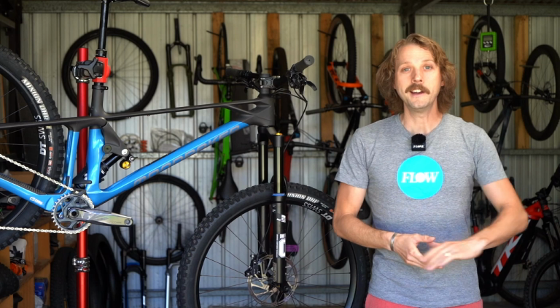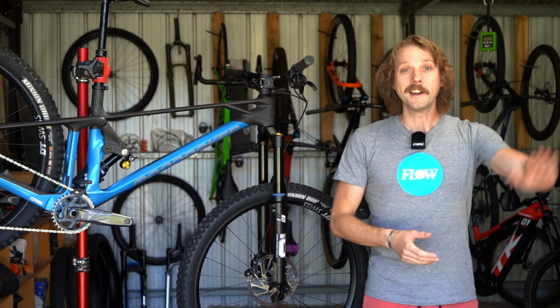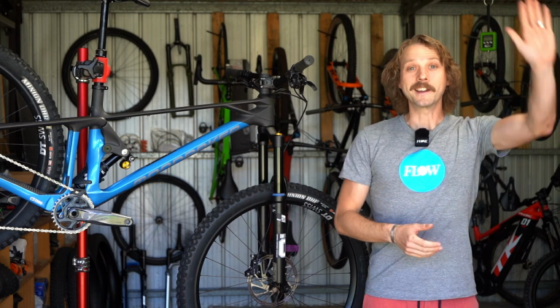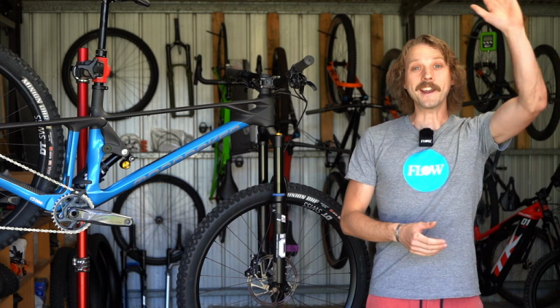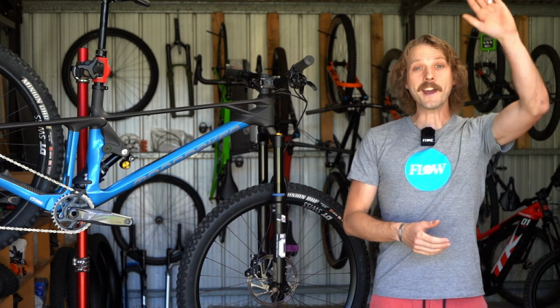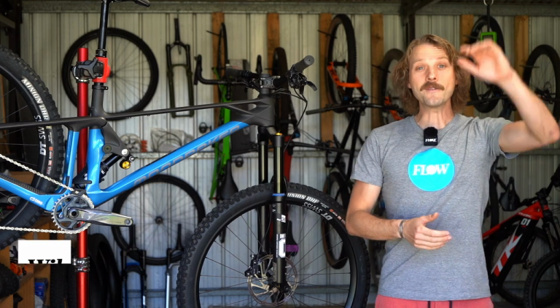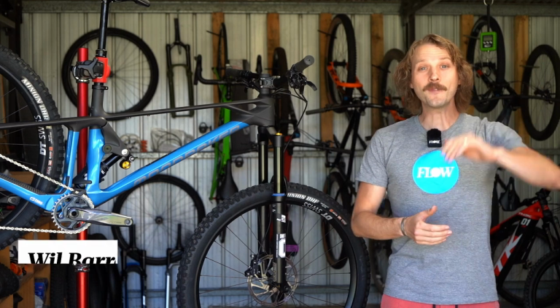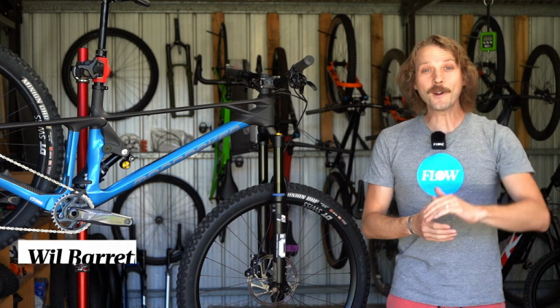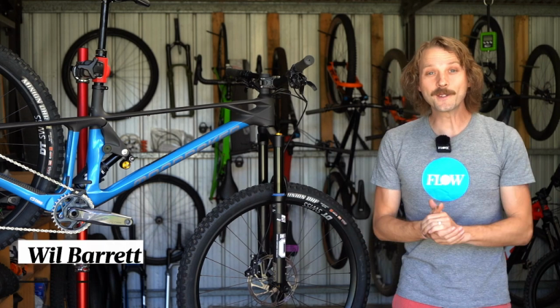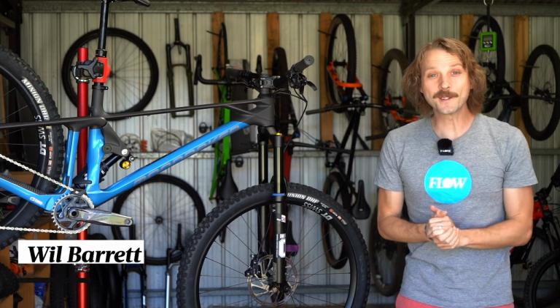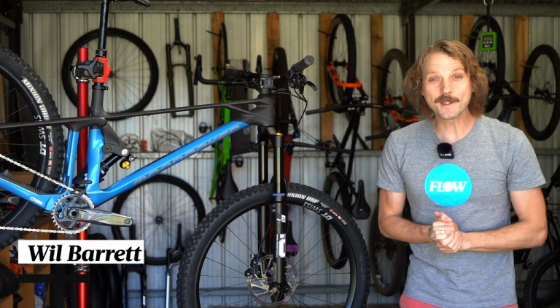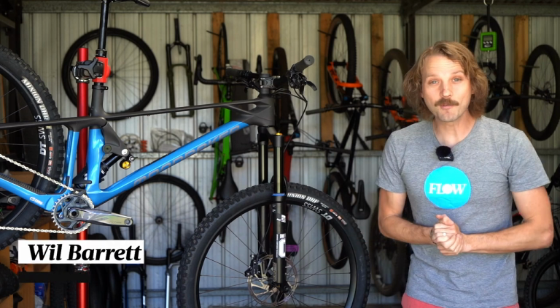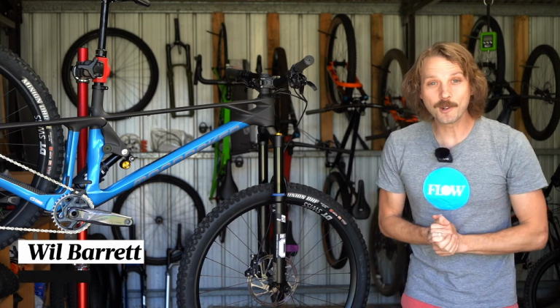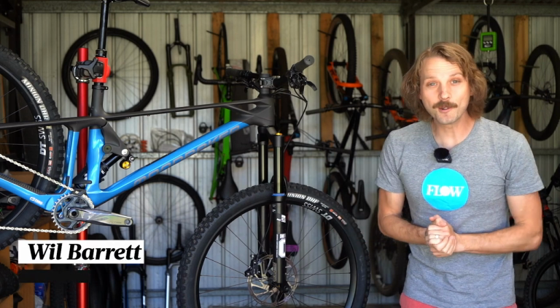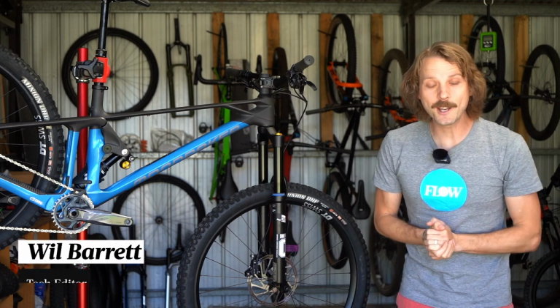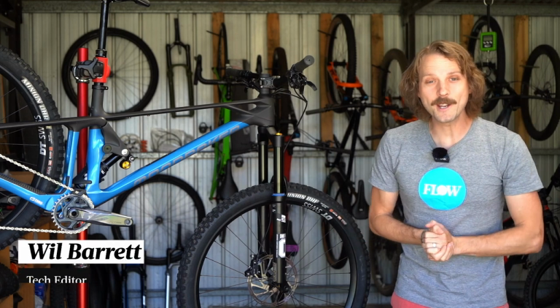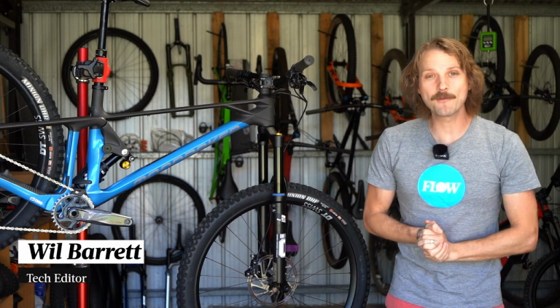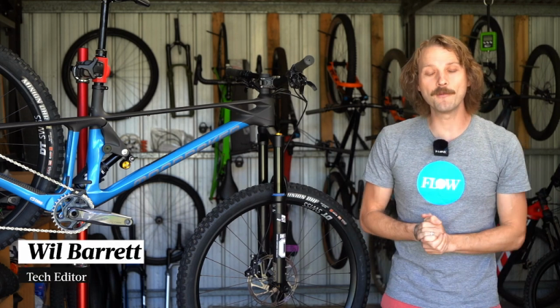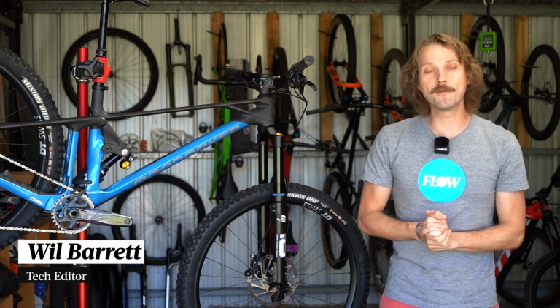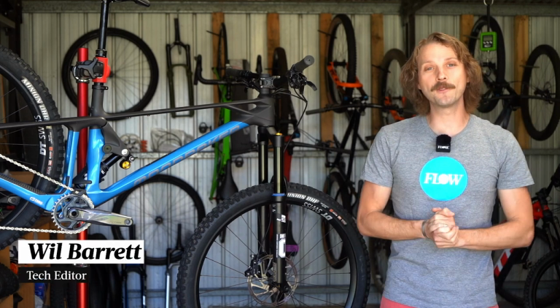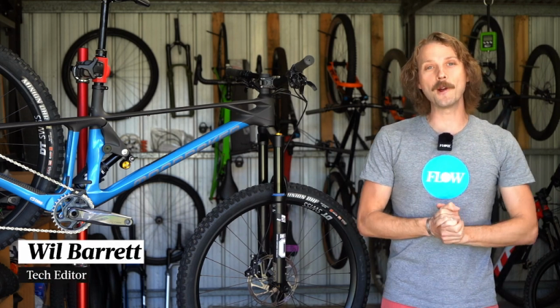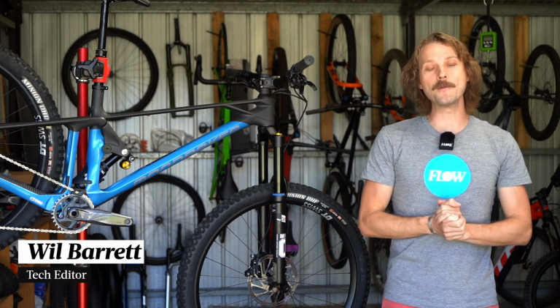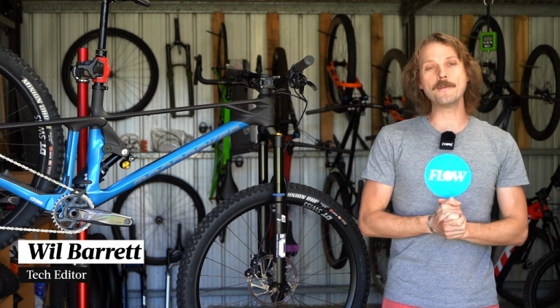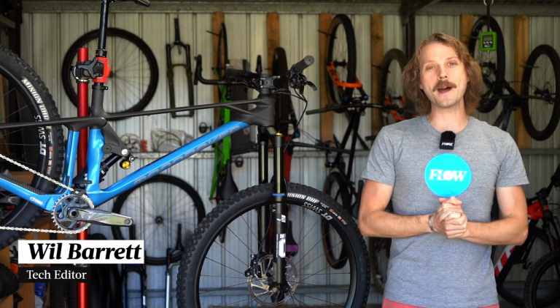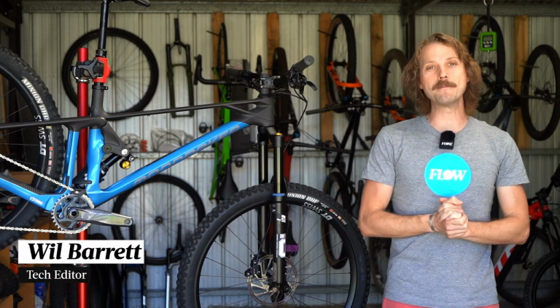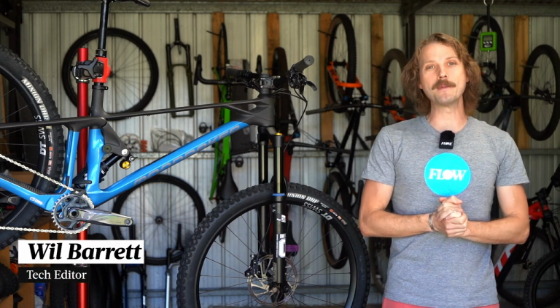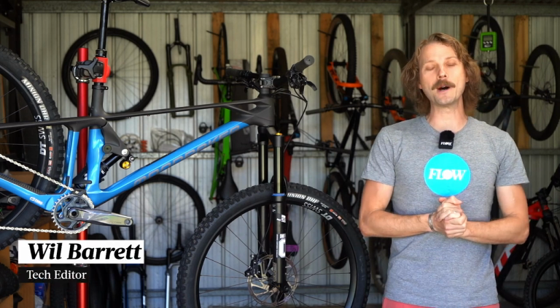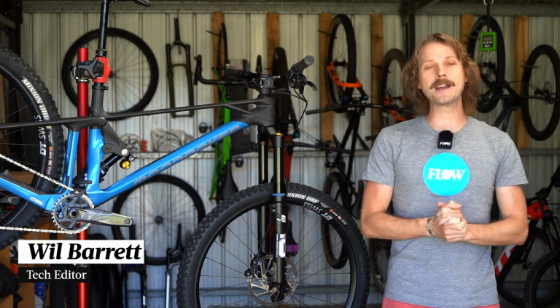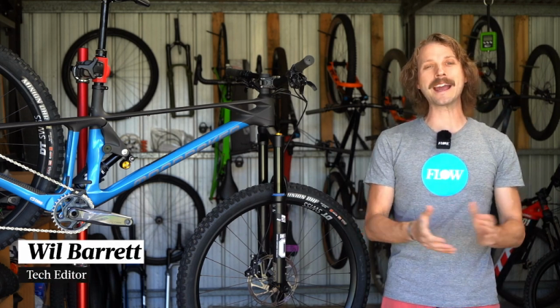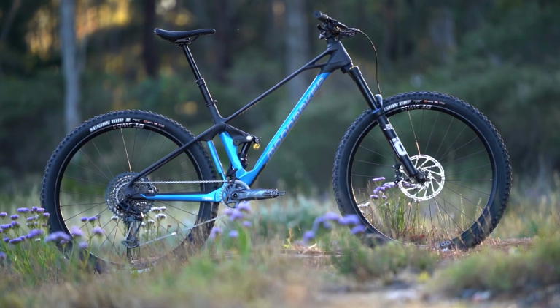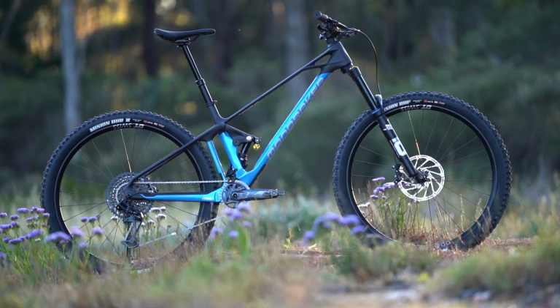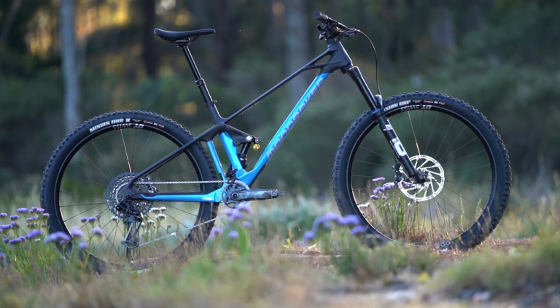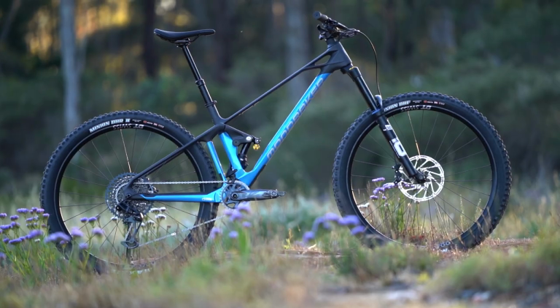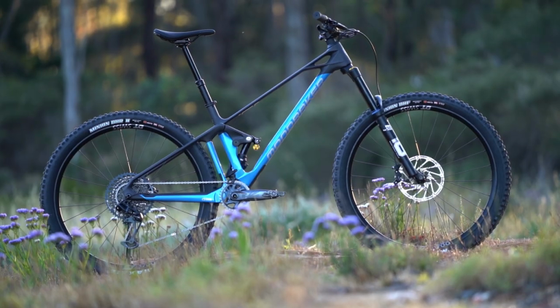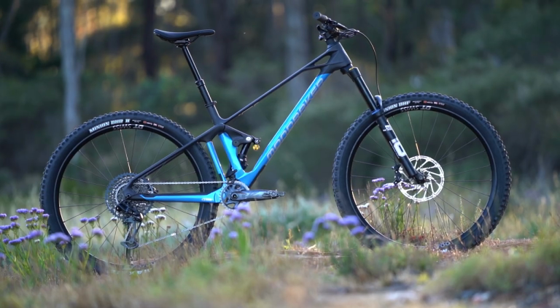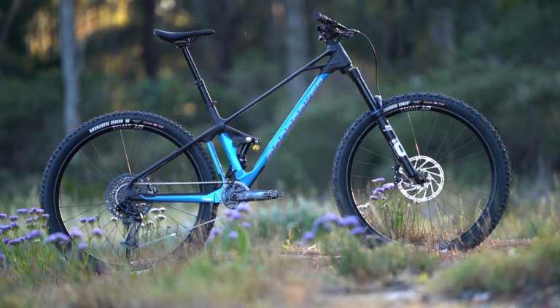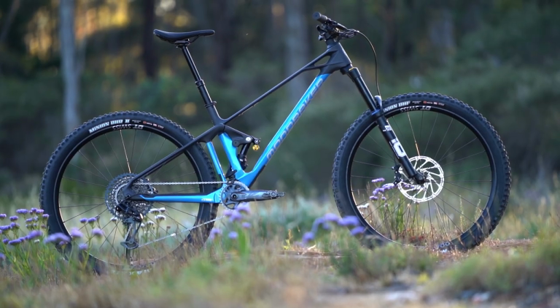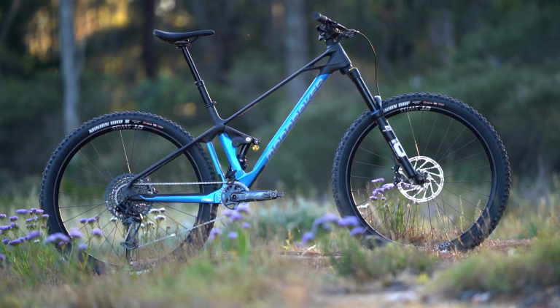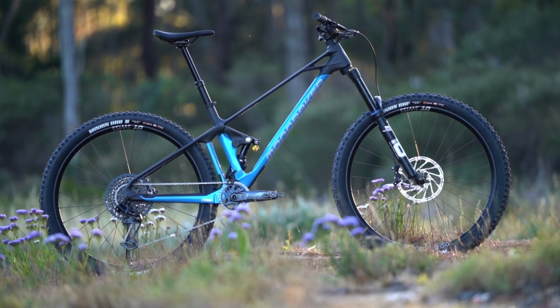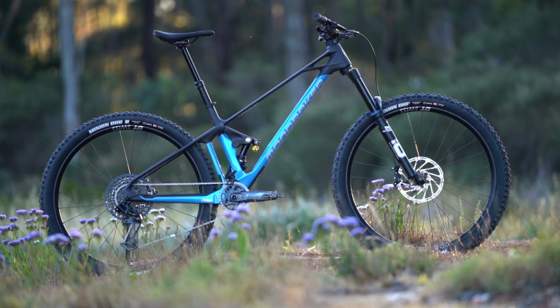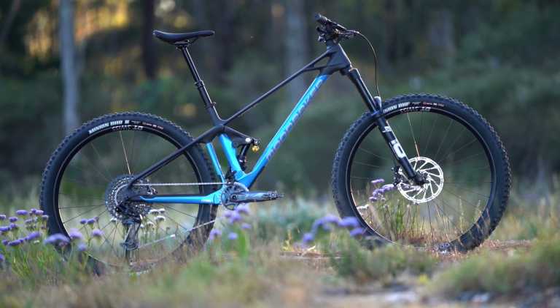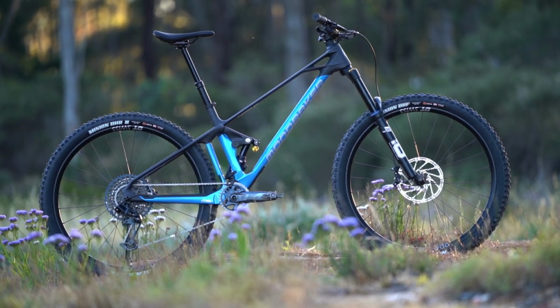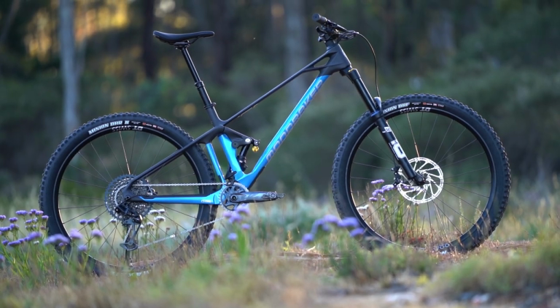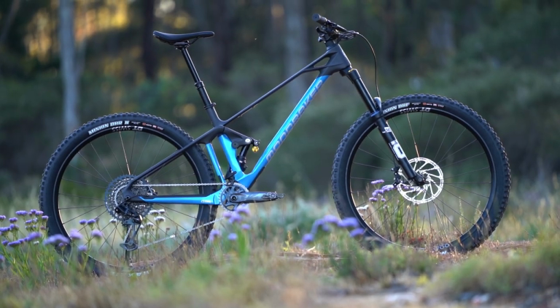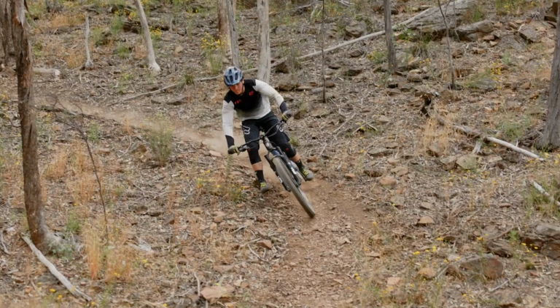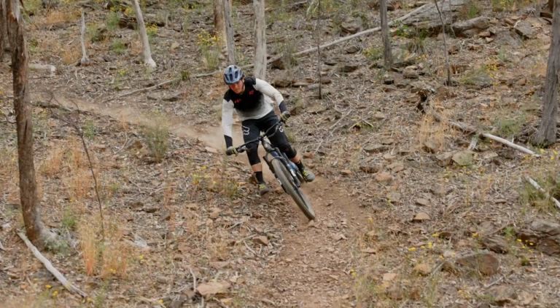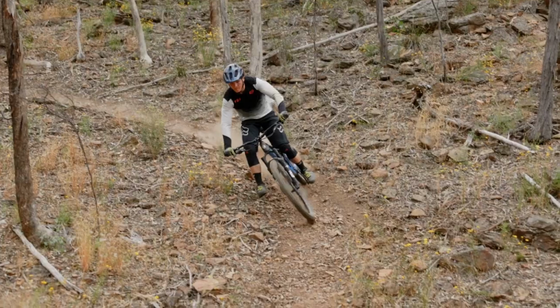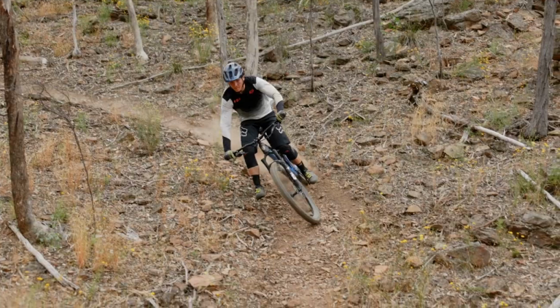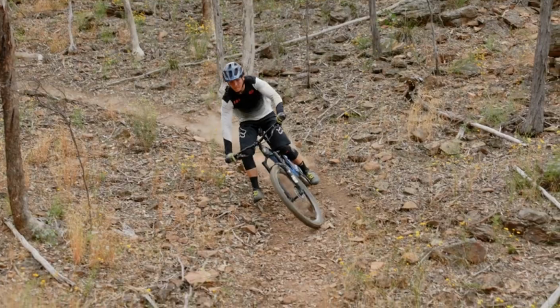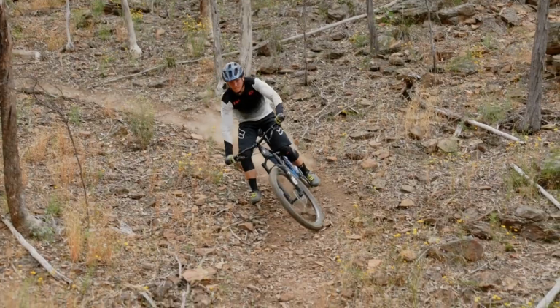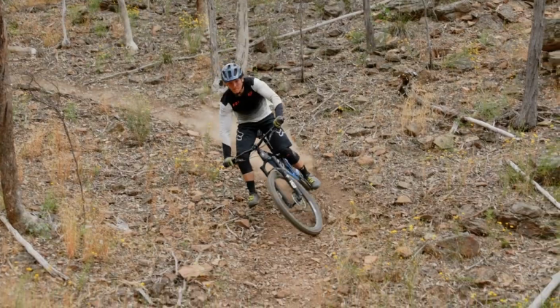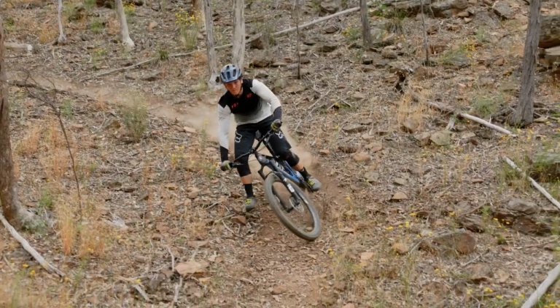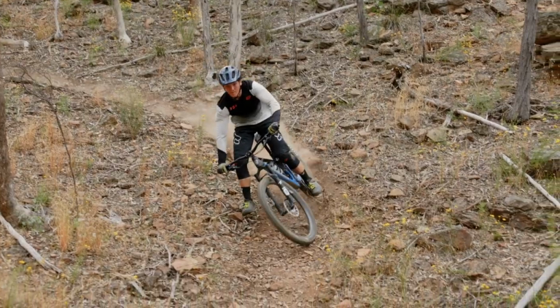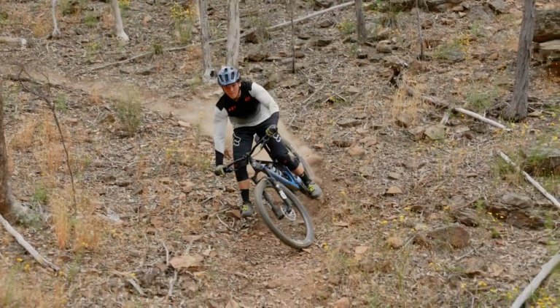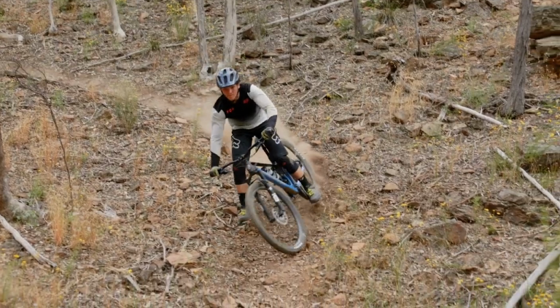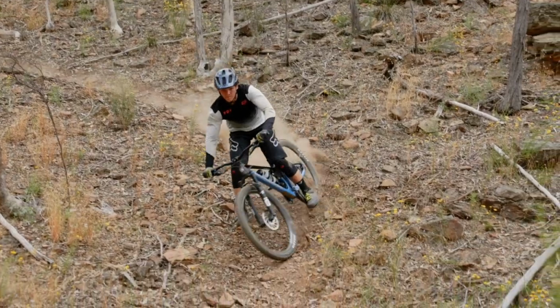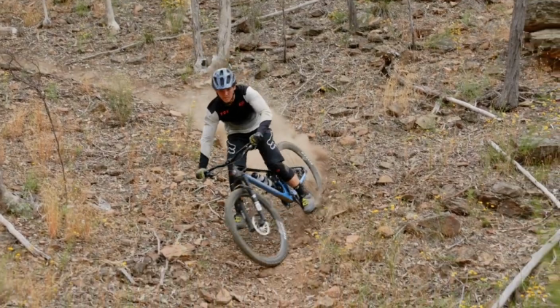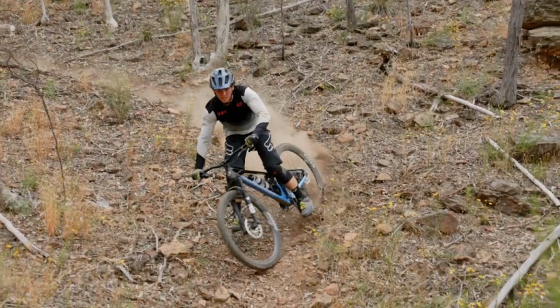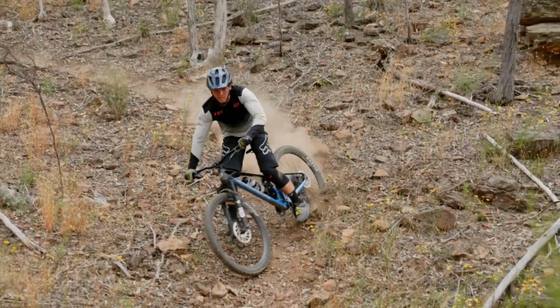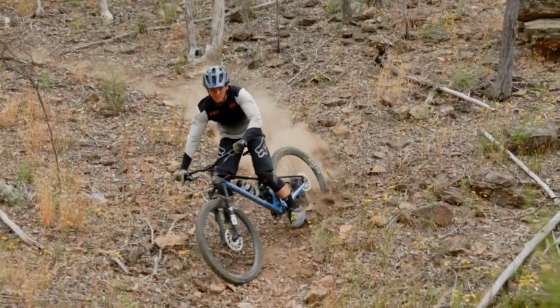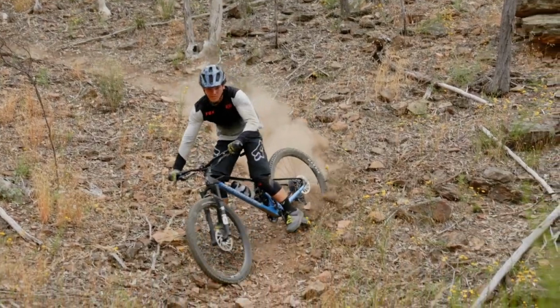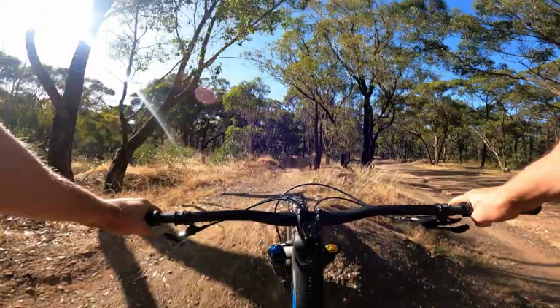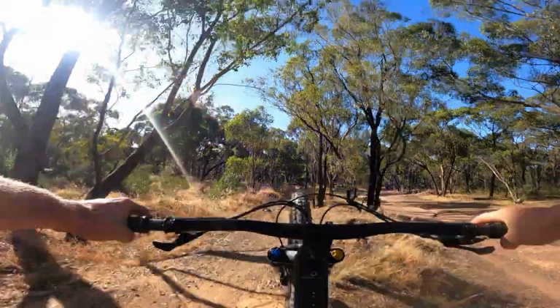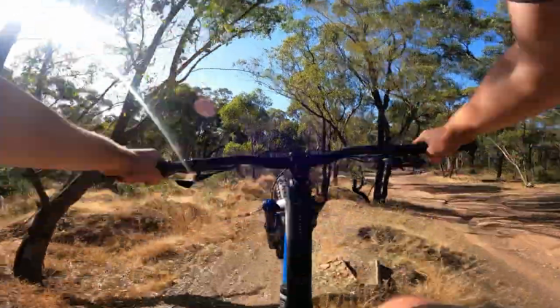G'day folks, it's Will here from Flow Mountain Bike and welcome to this video review of the Mondraker Foxy.